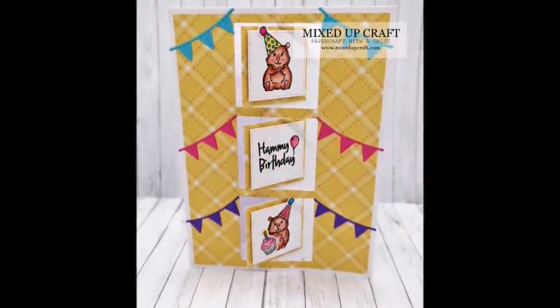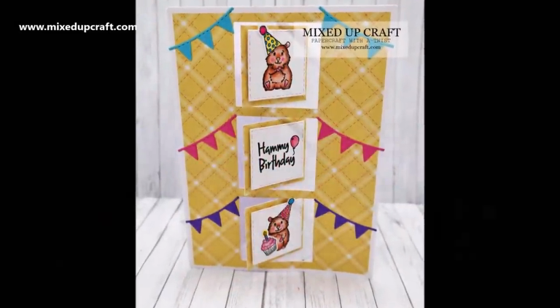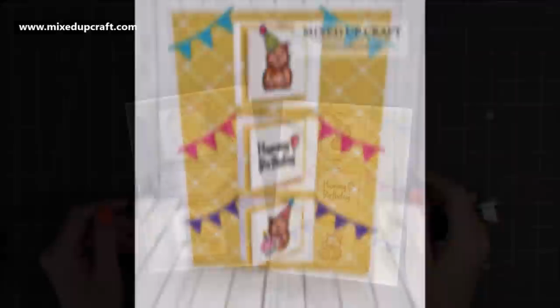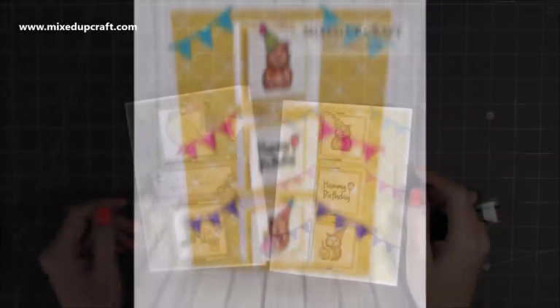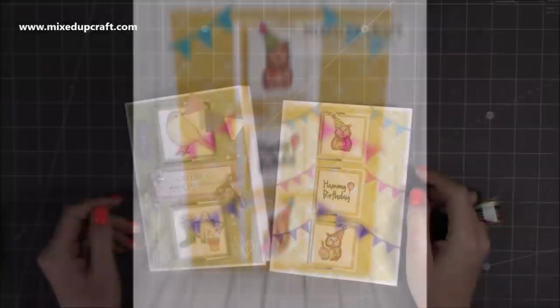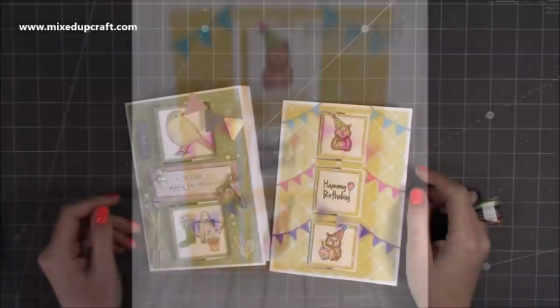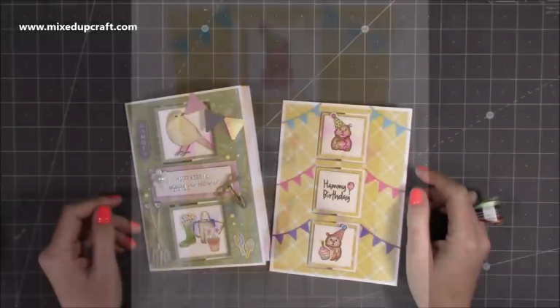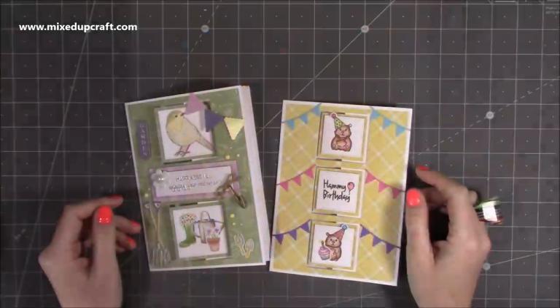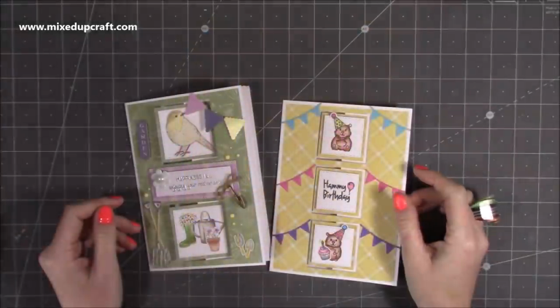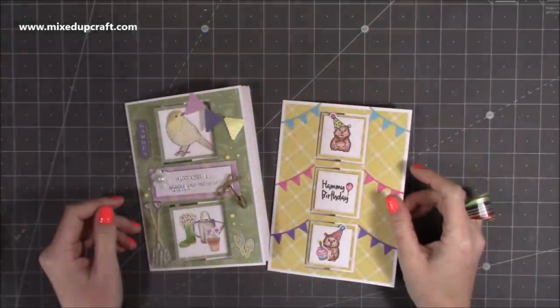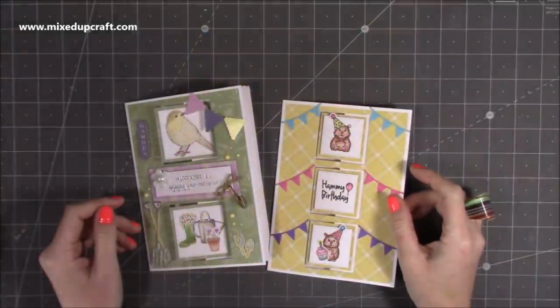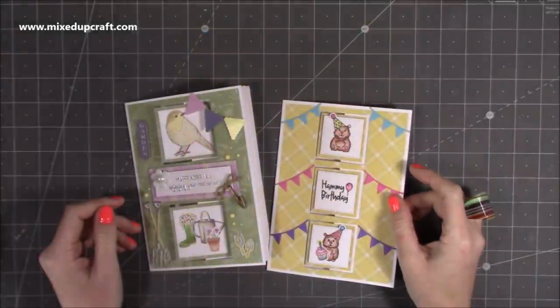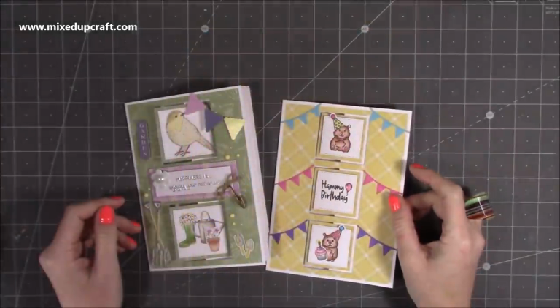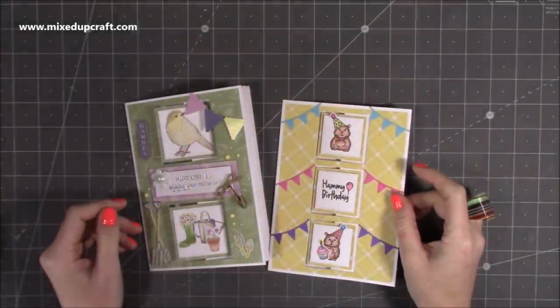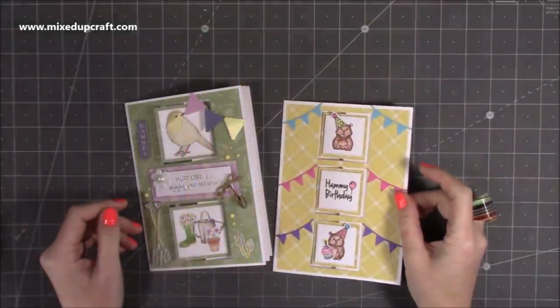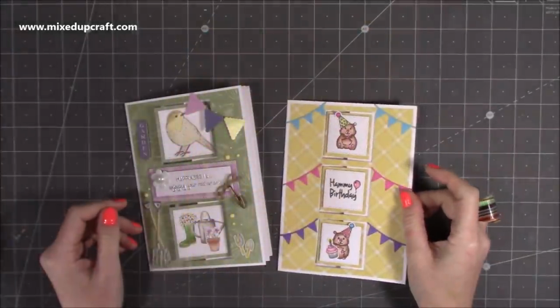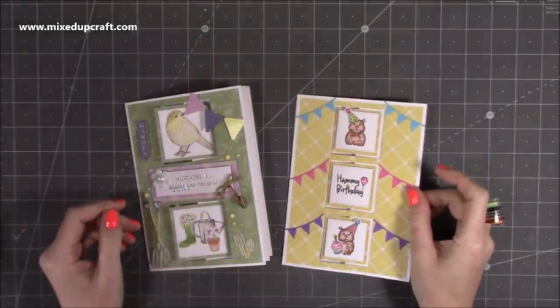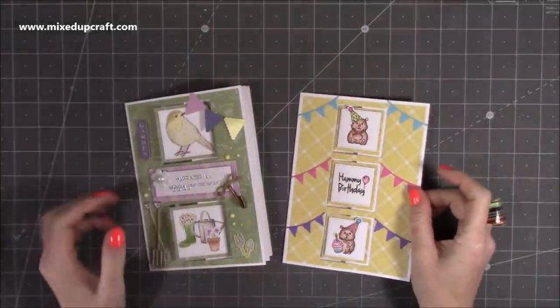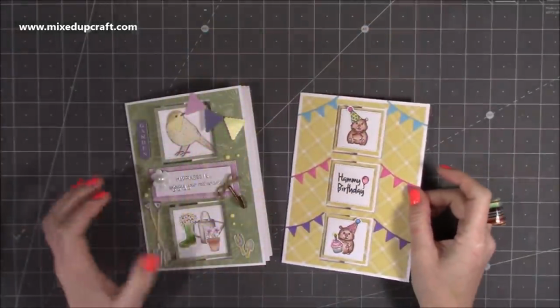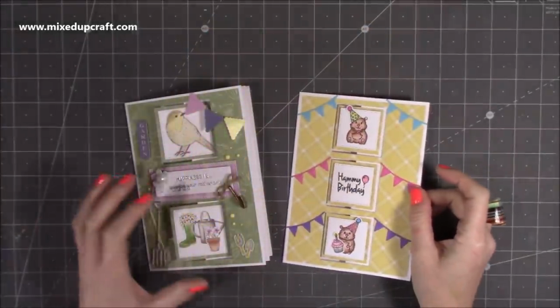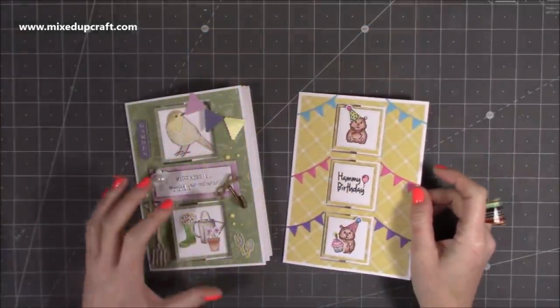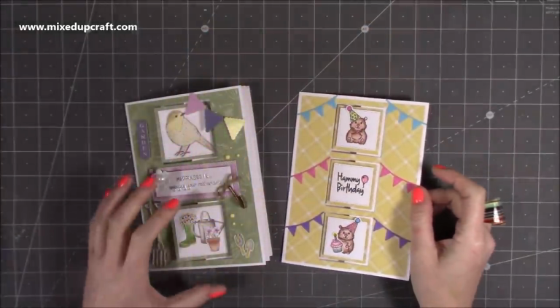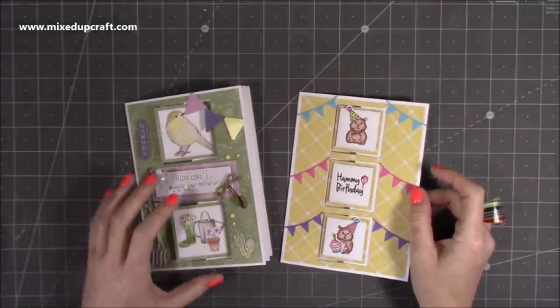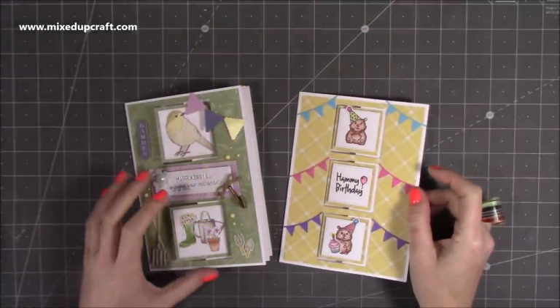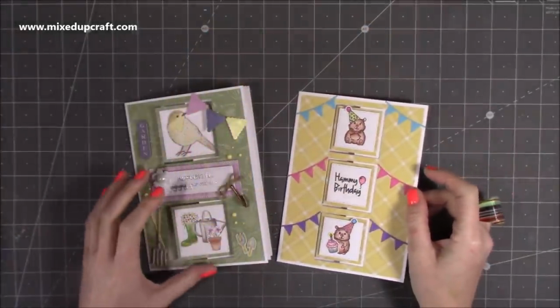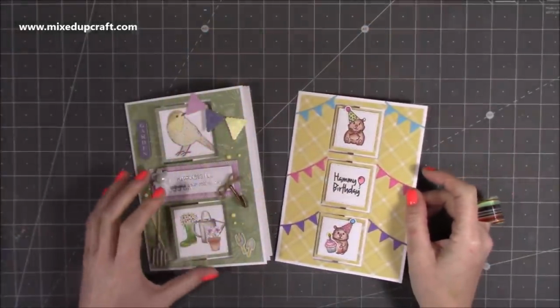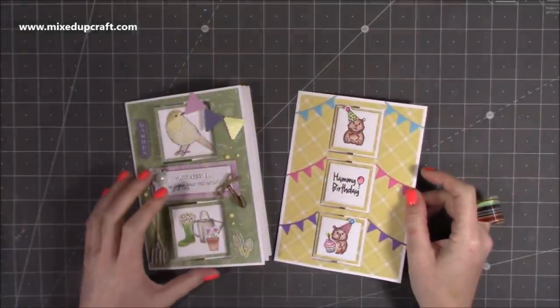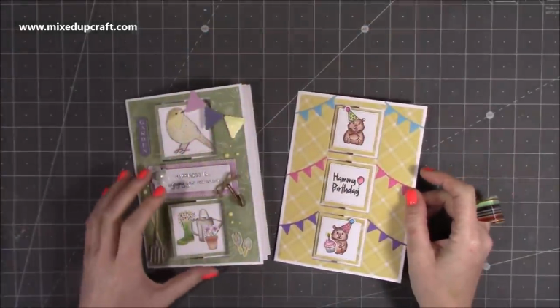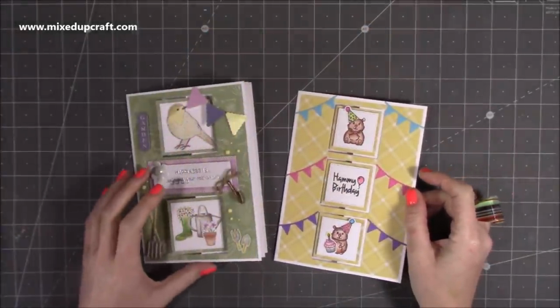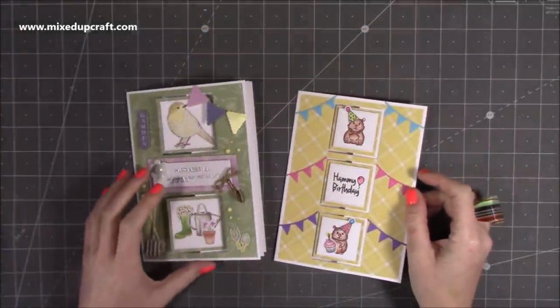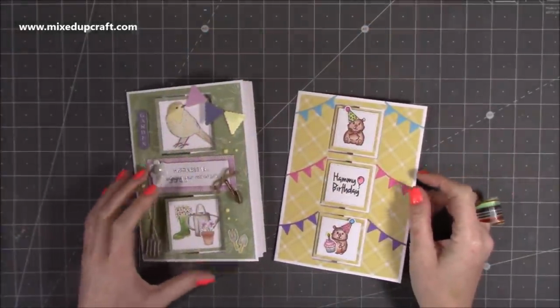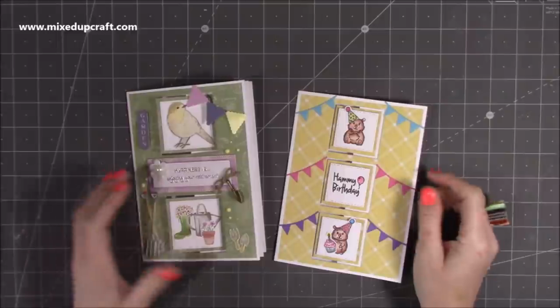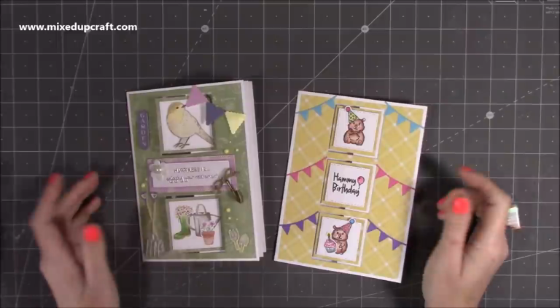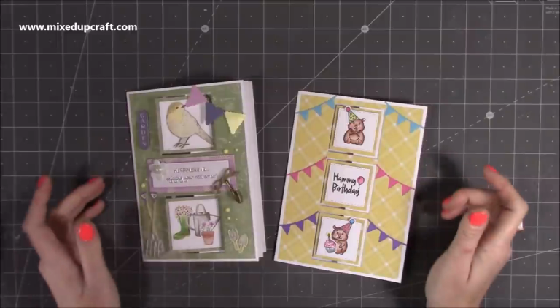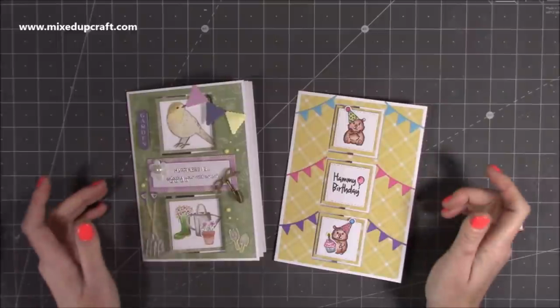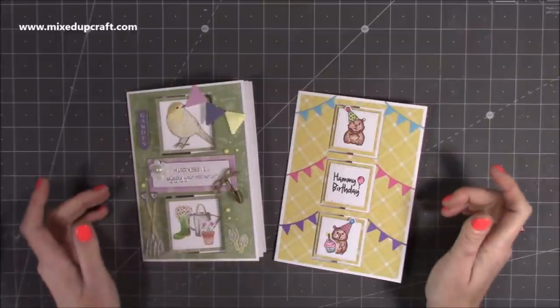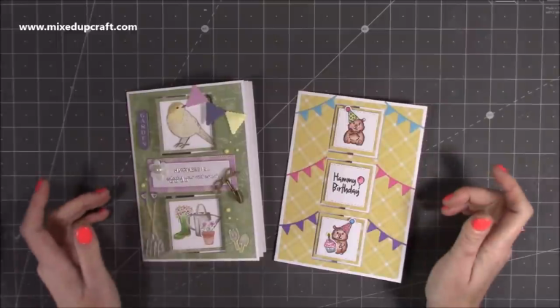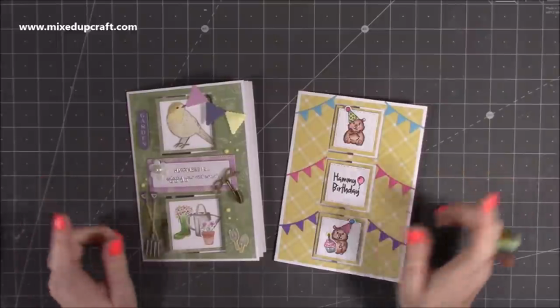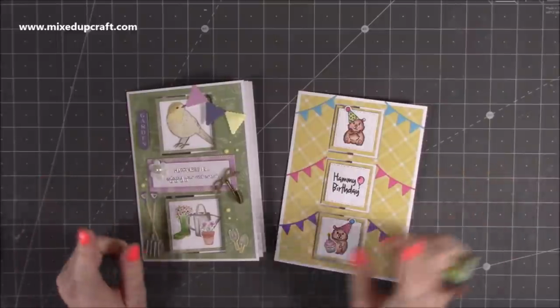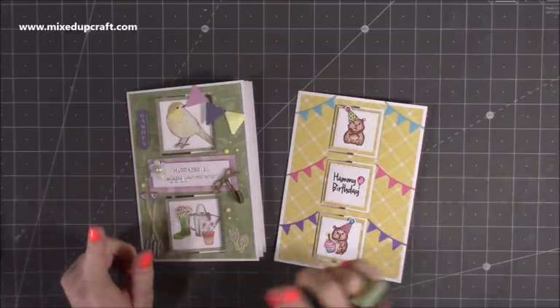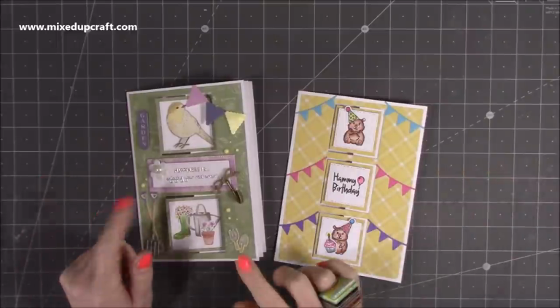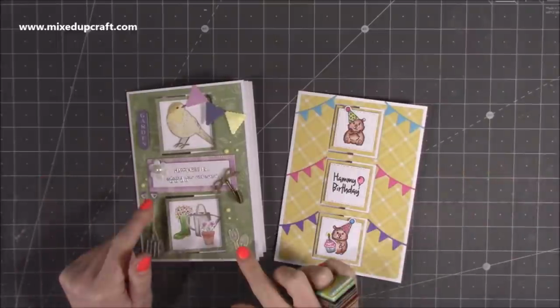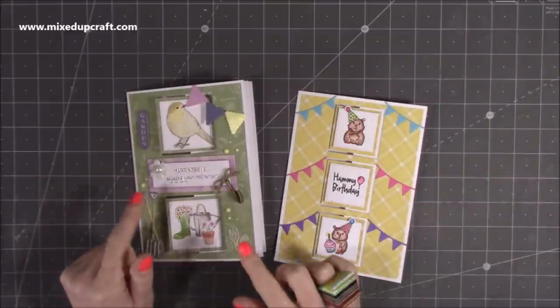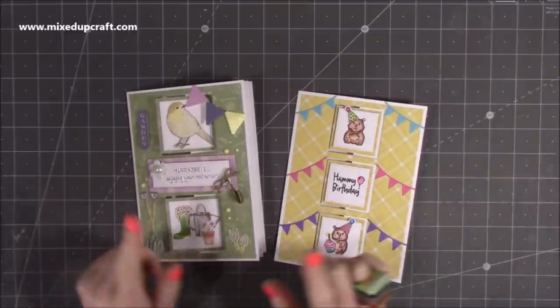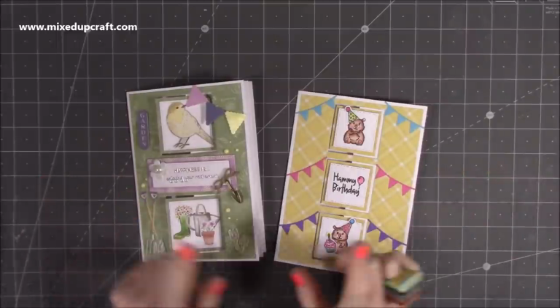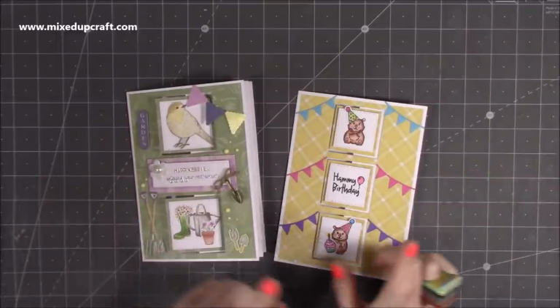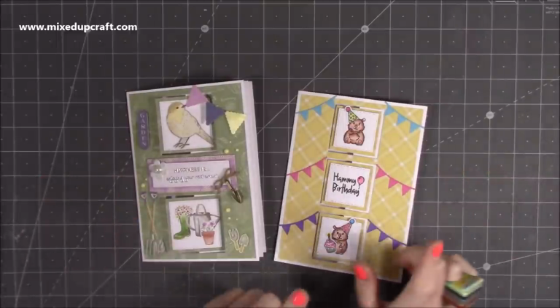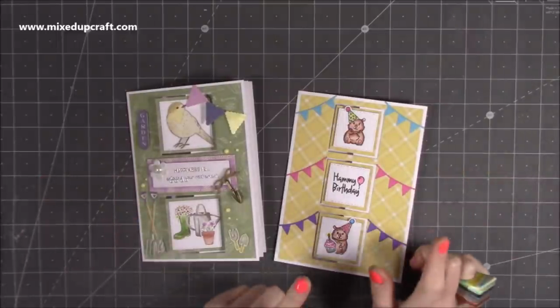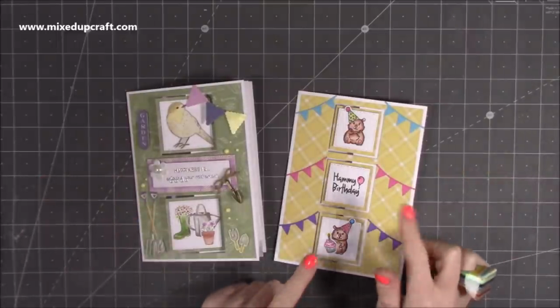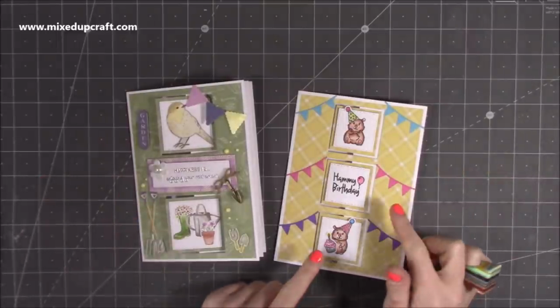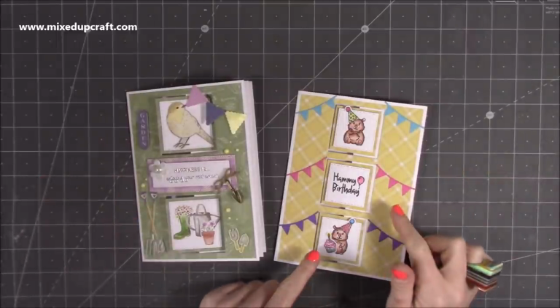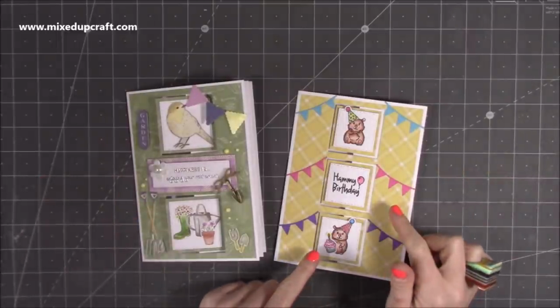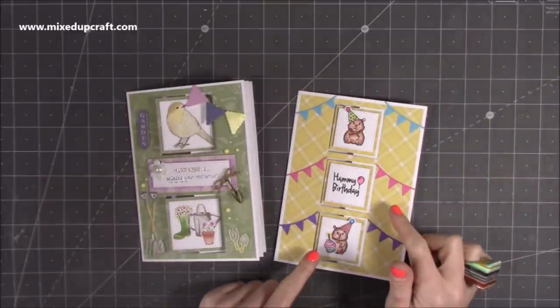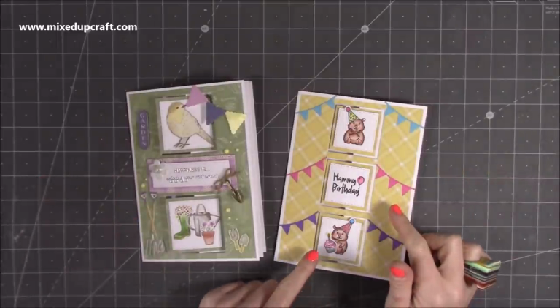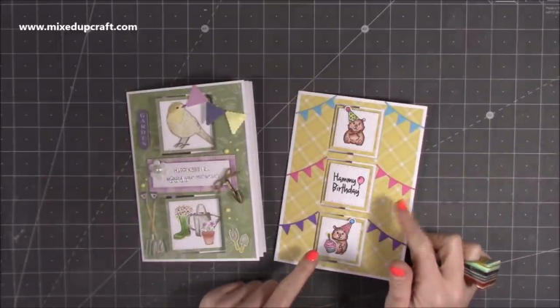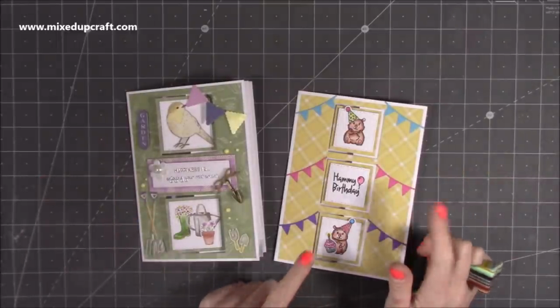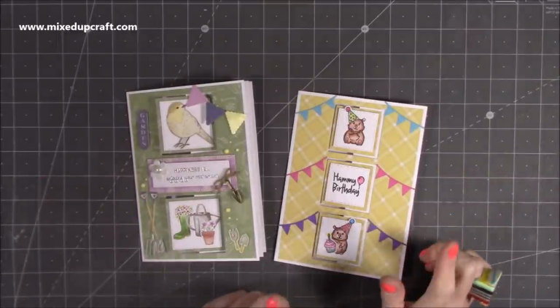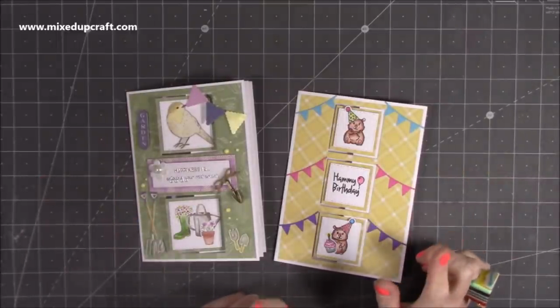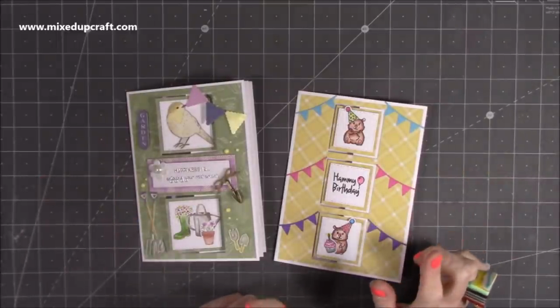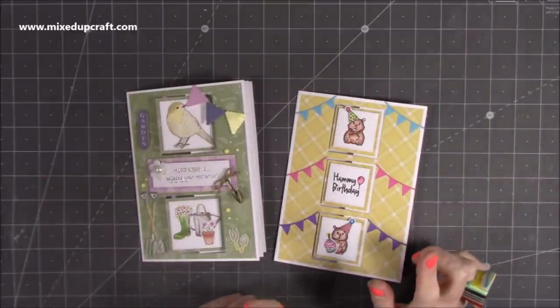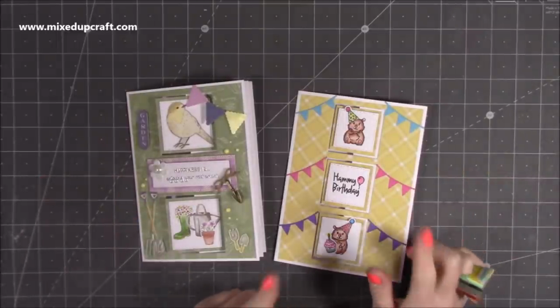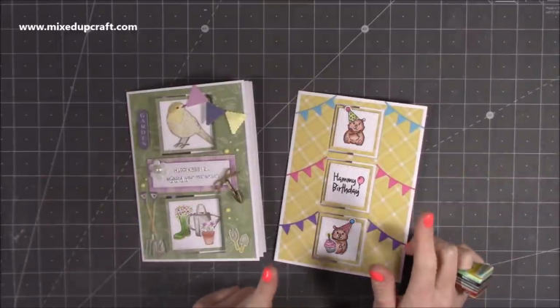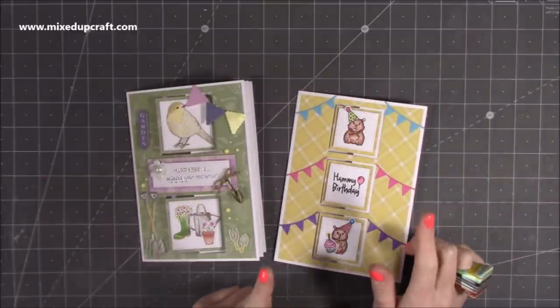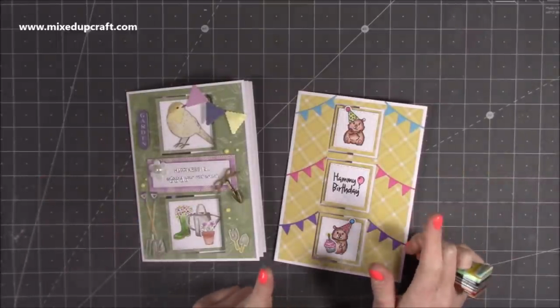Hi everybody, it's Sam at Mixed Up Craft. Thank you for watching my tutorial today. I'm going to be showing you how to make a double and a triple swing card.